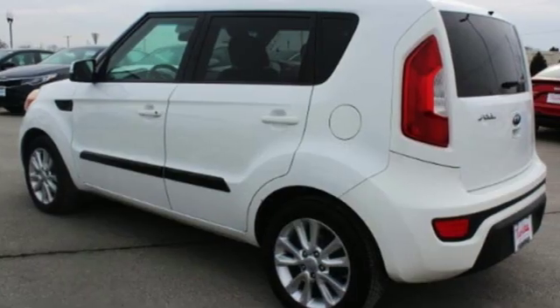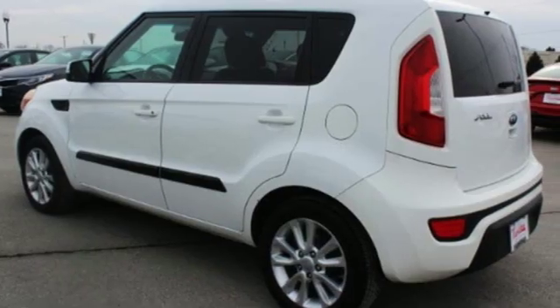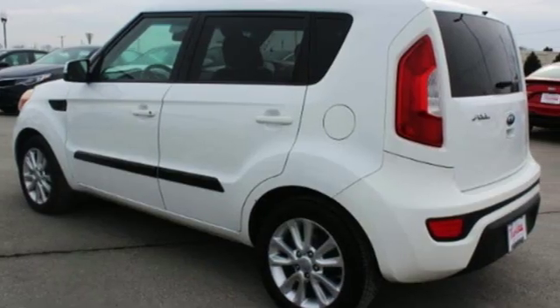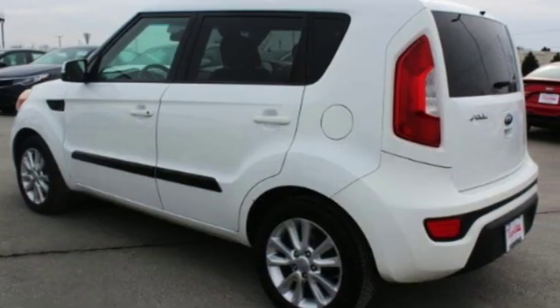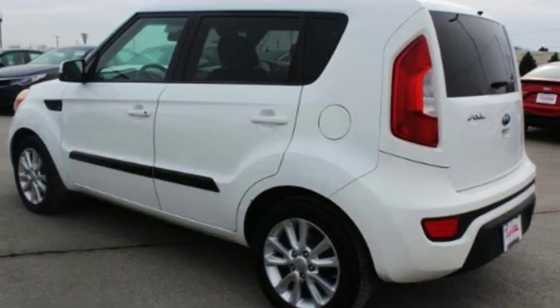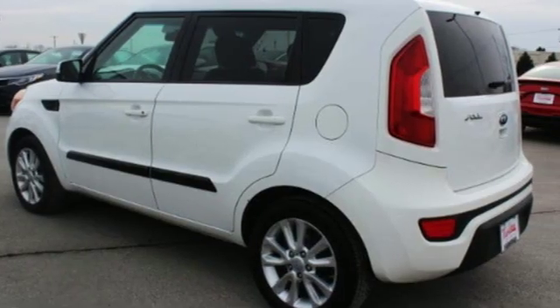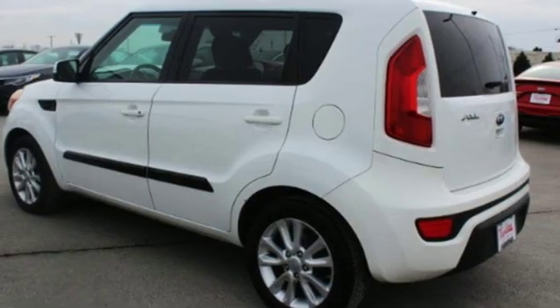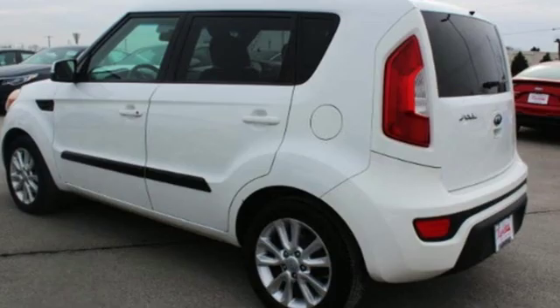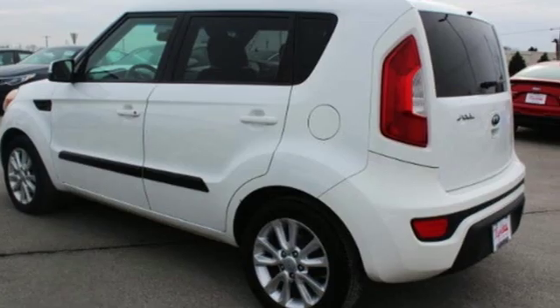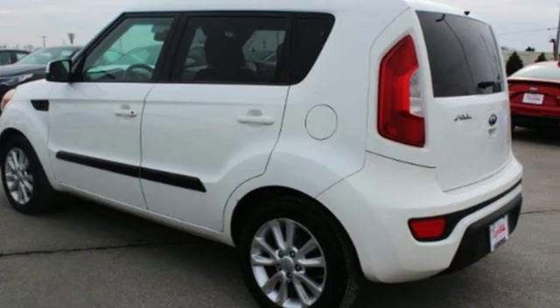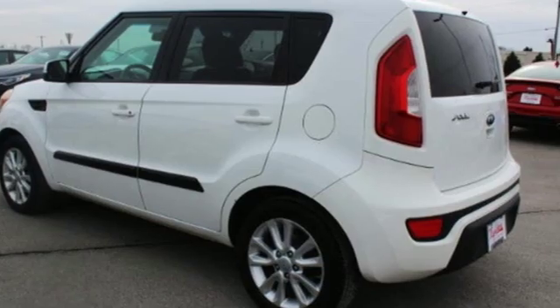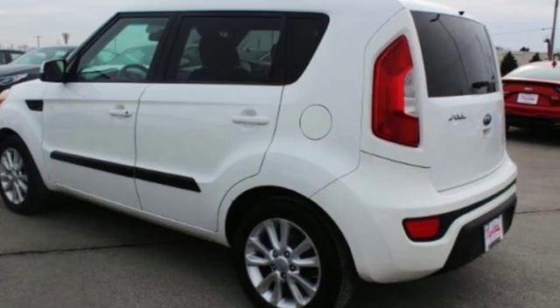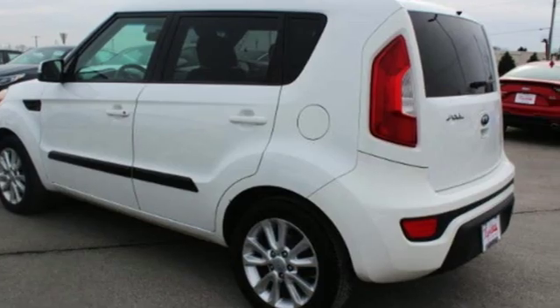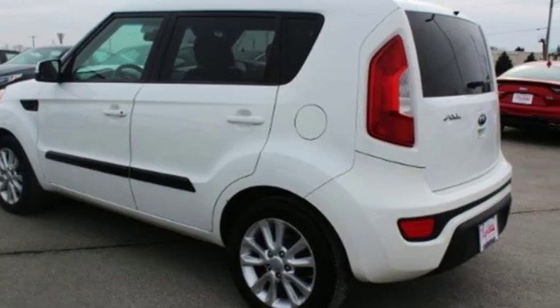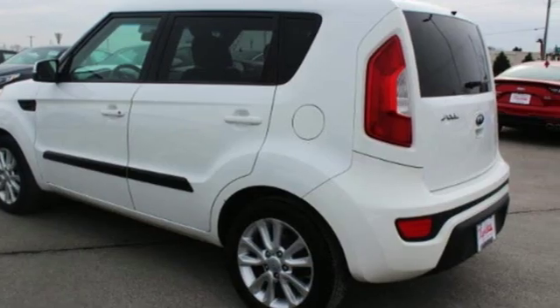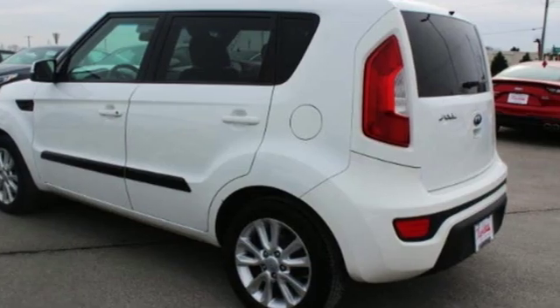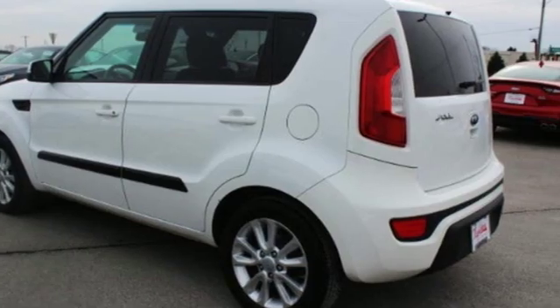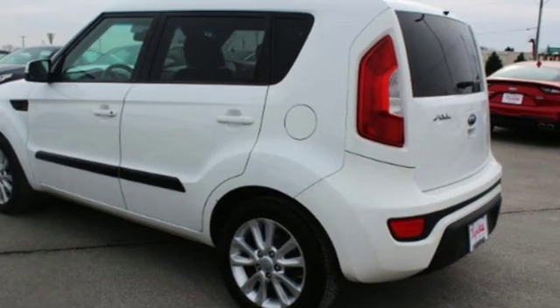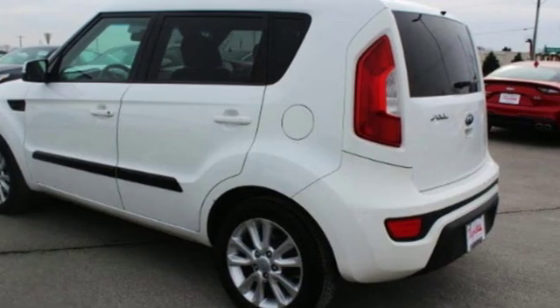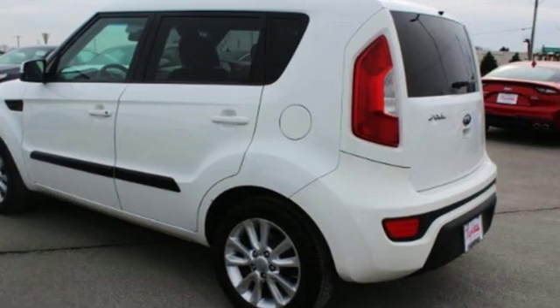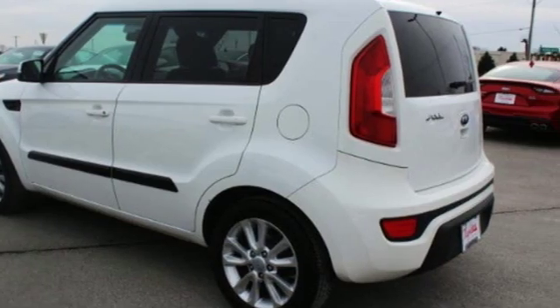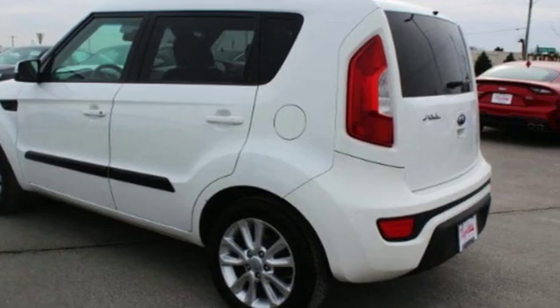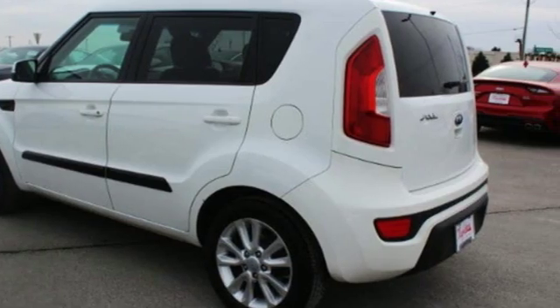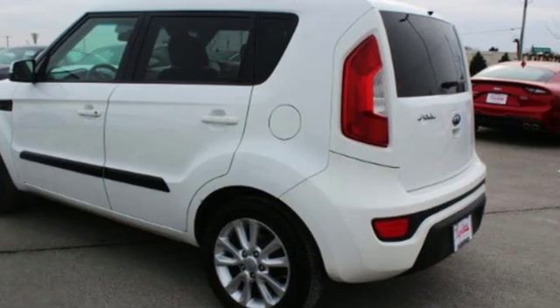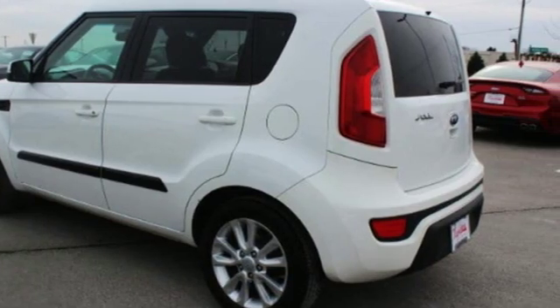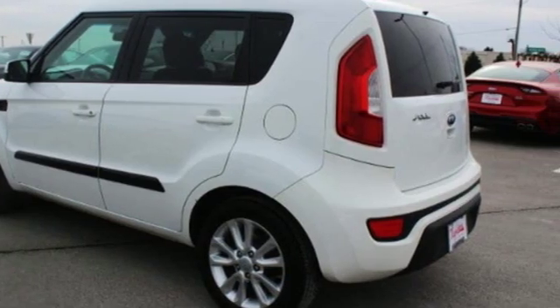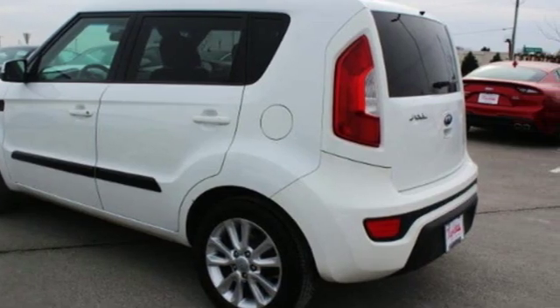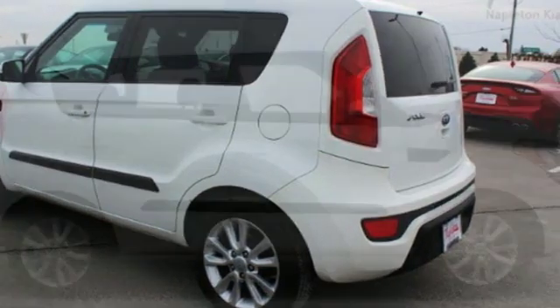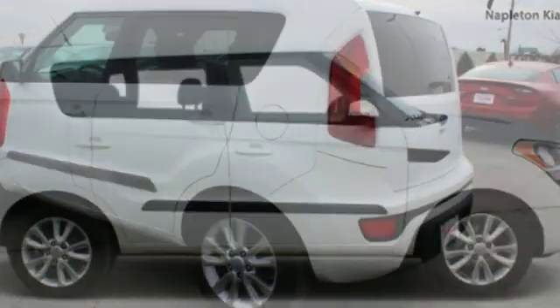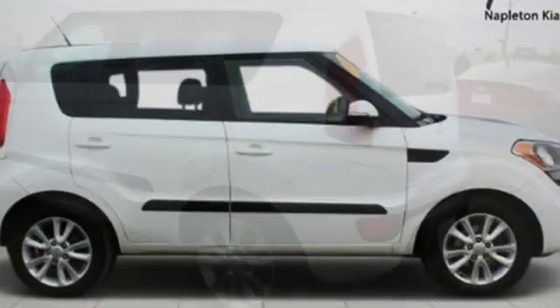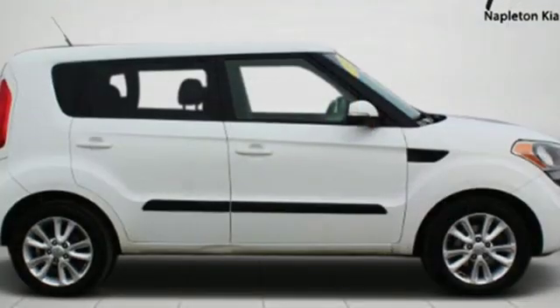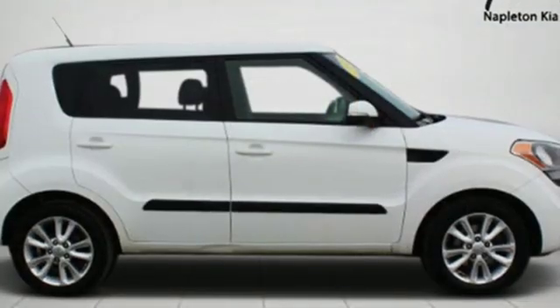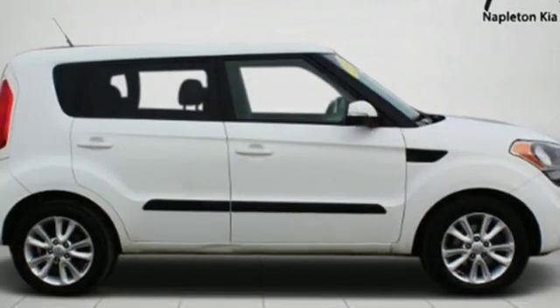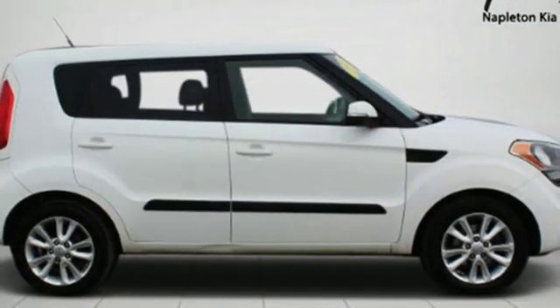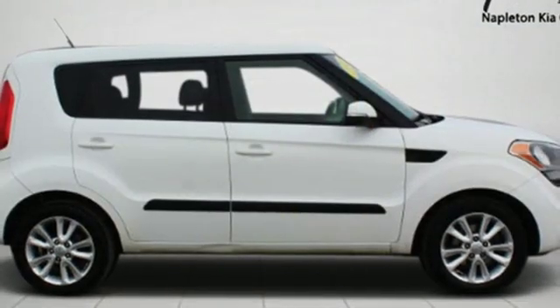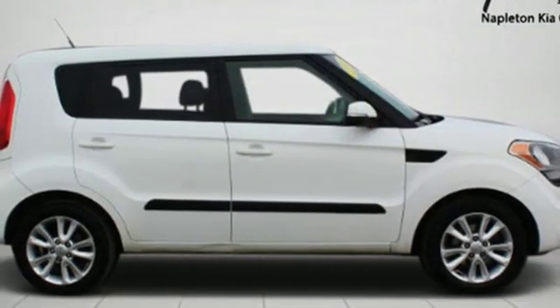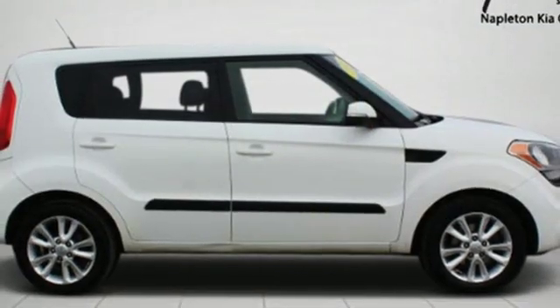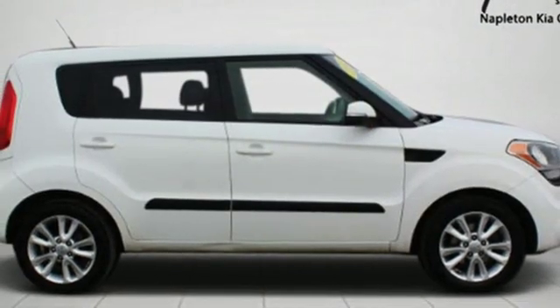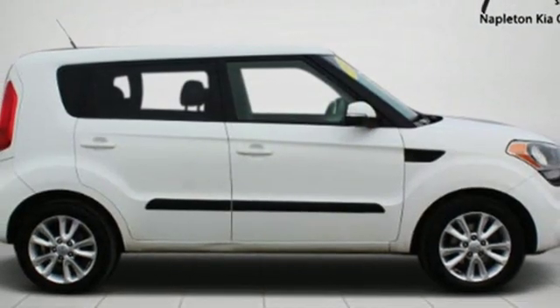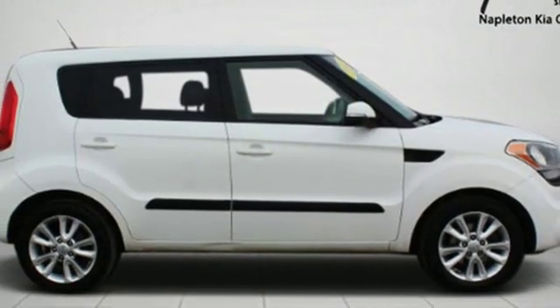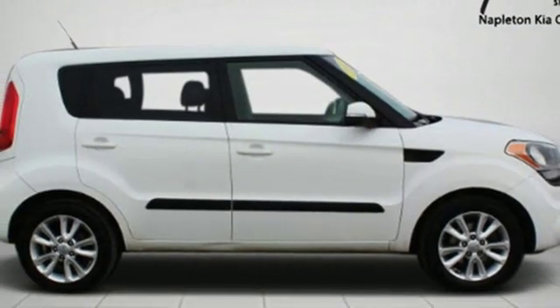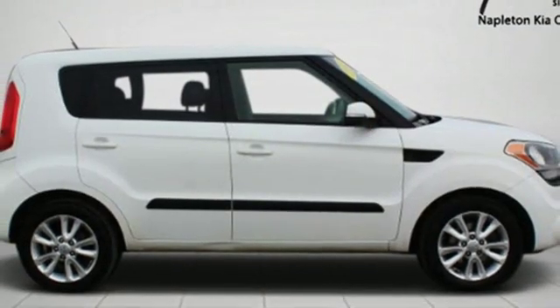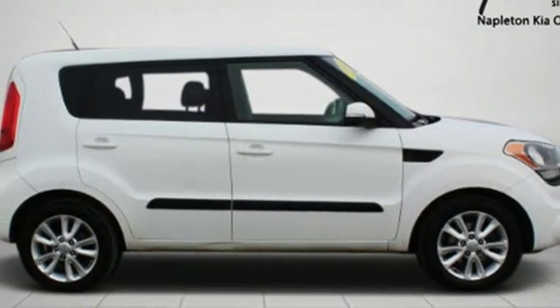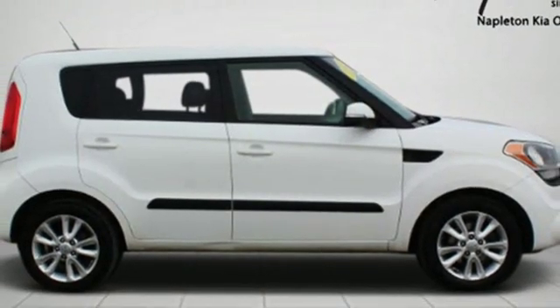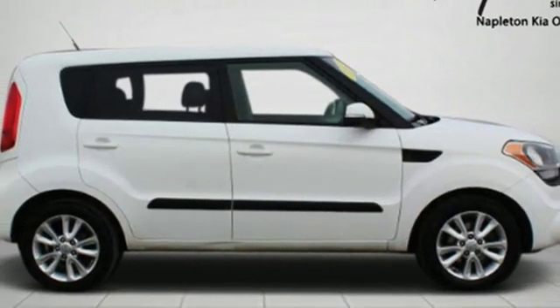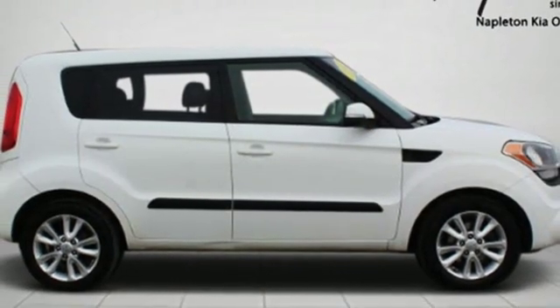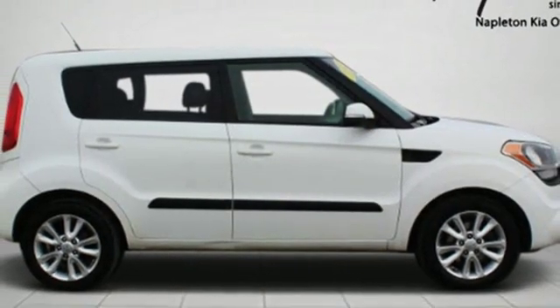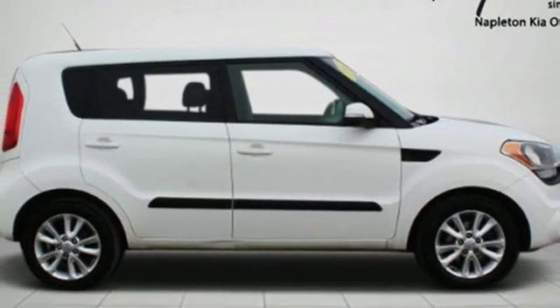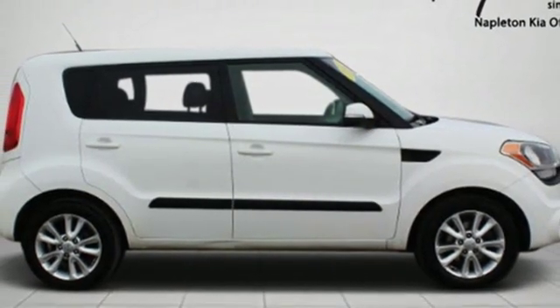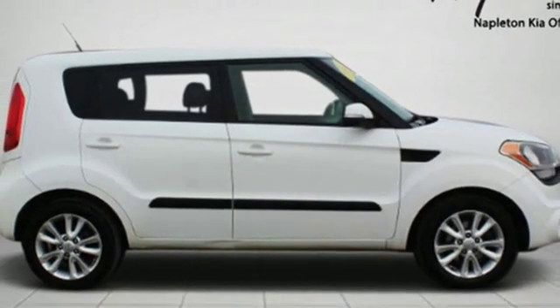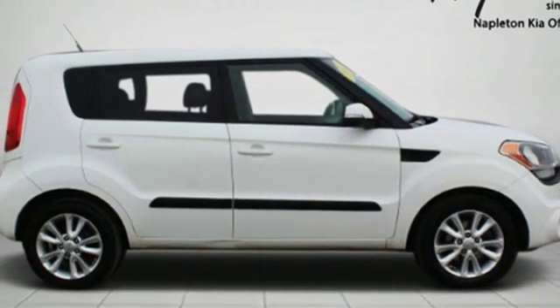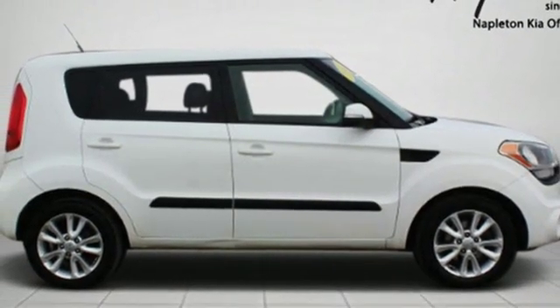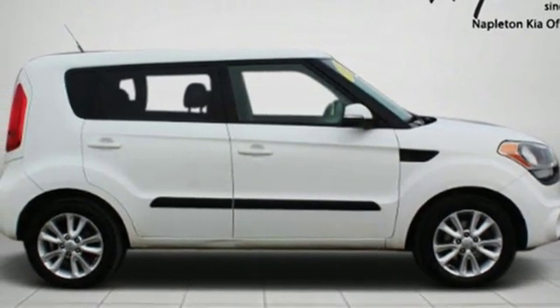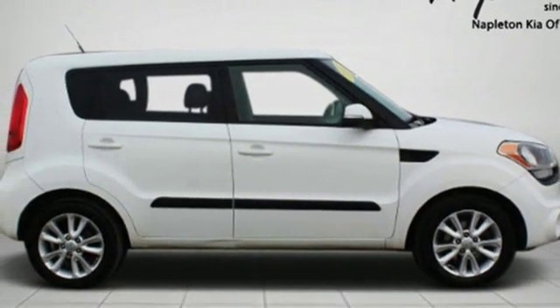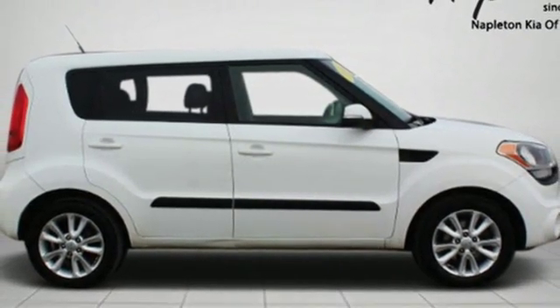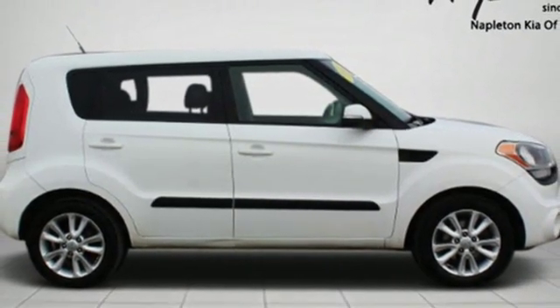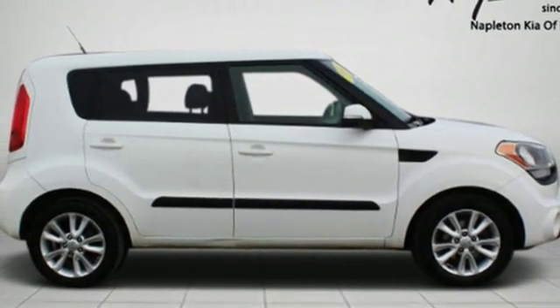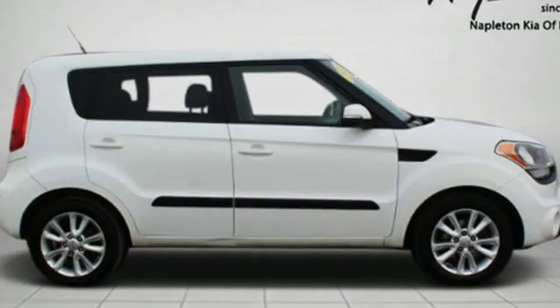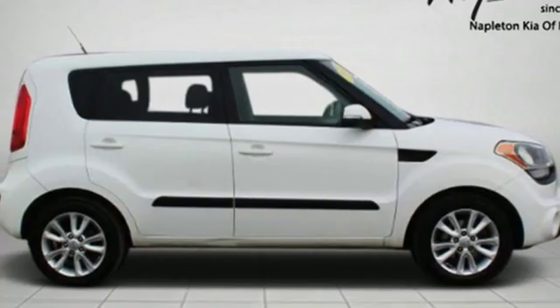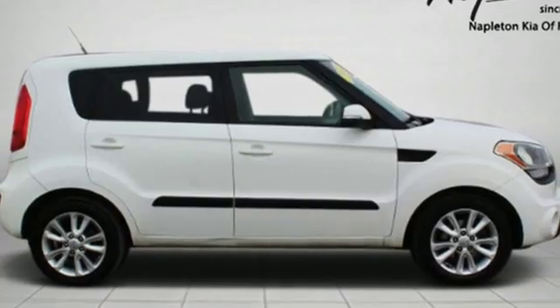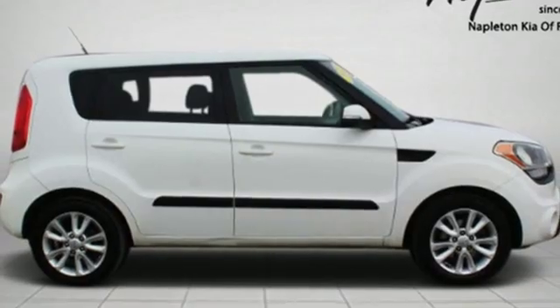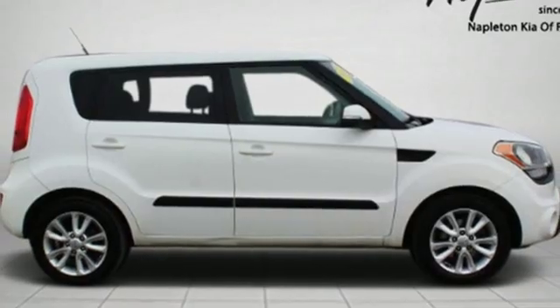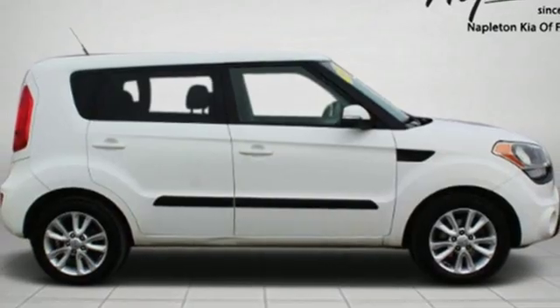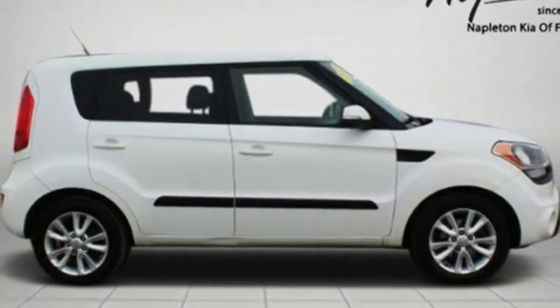Reliability, quality, Kia. If you've been waiting for the perfect time for a test drive, the time is now. Experience it today.